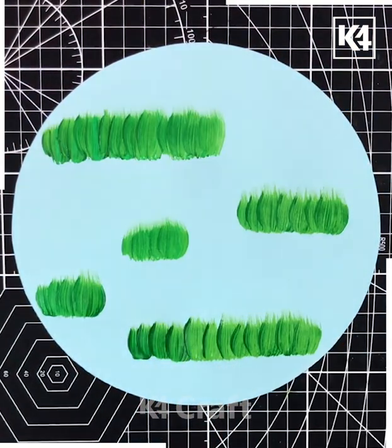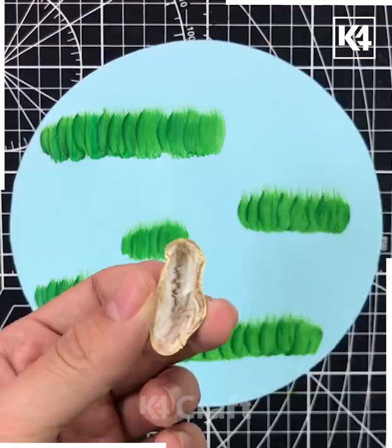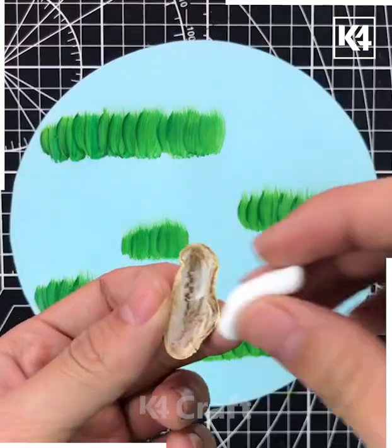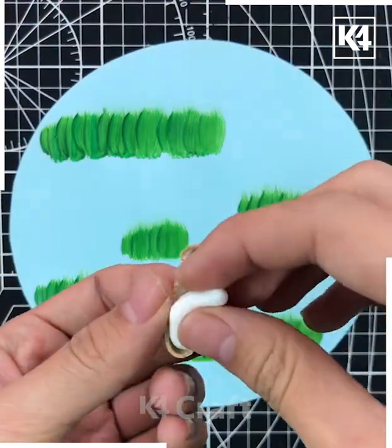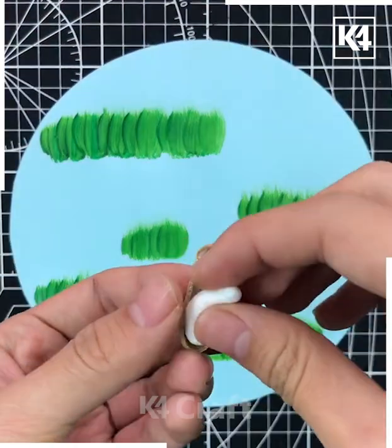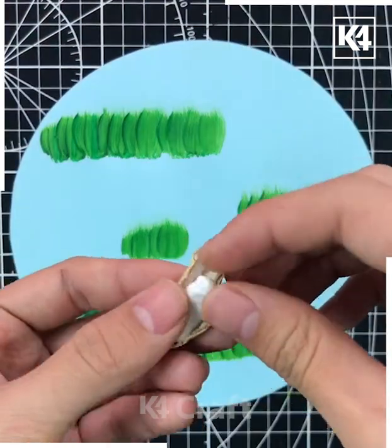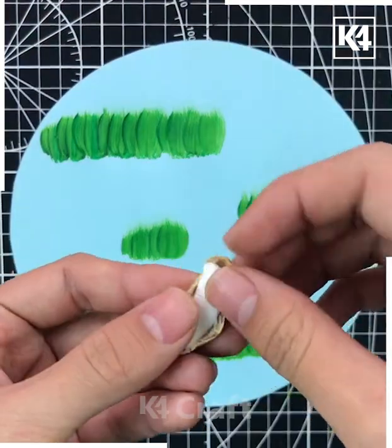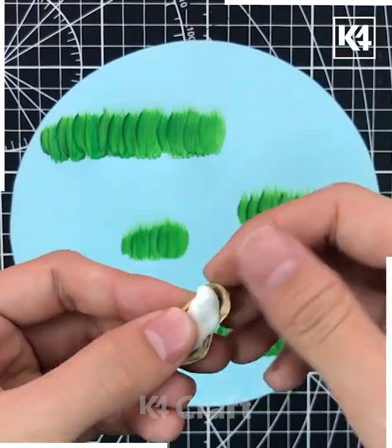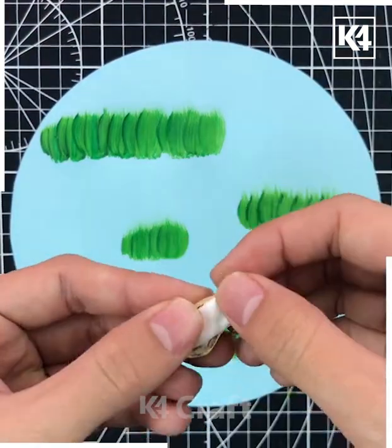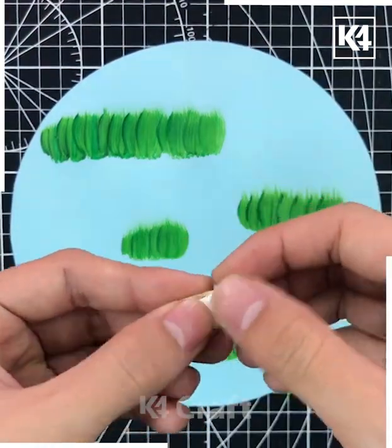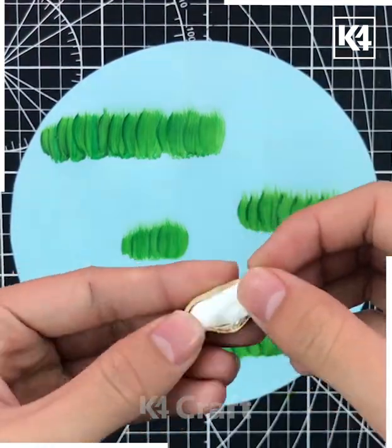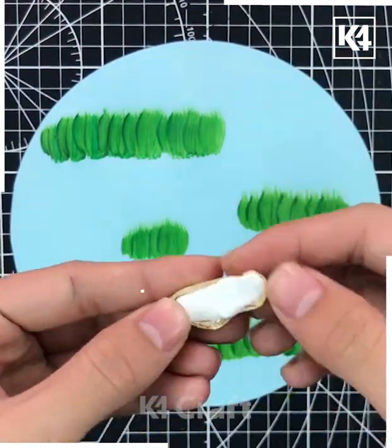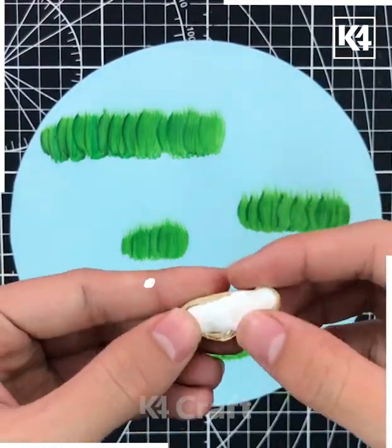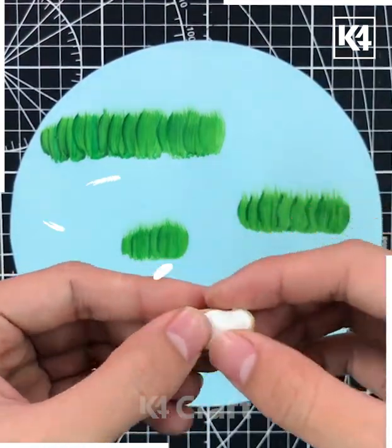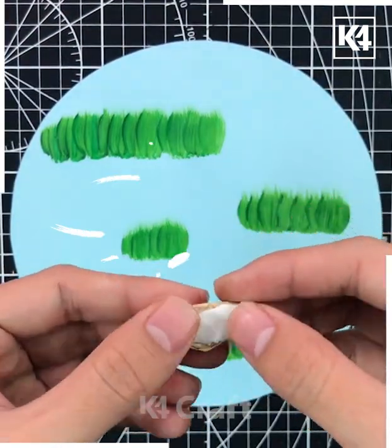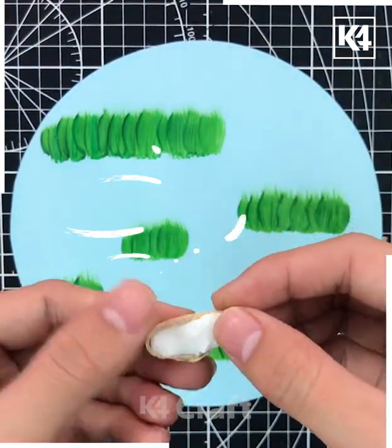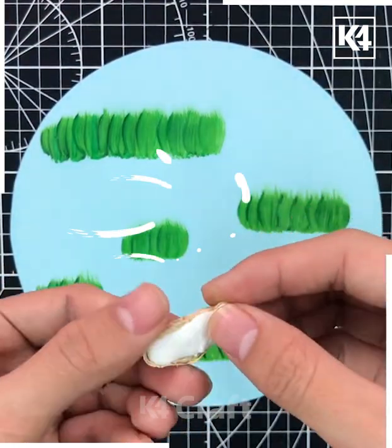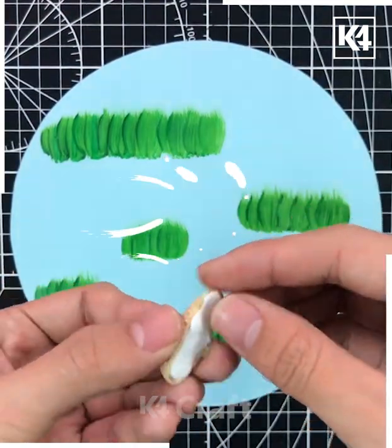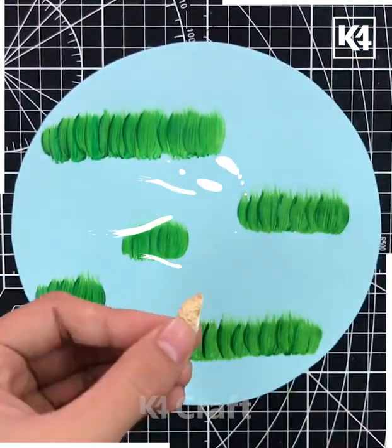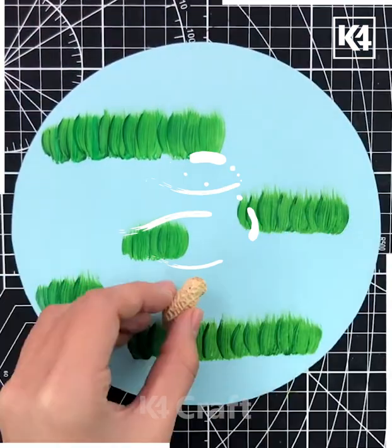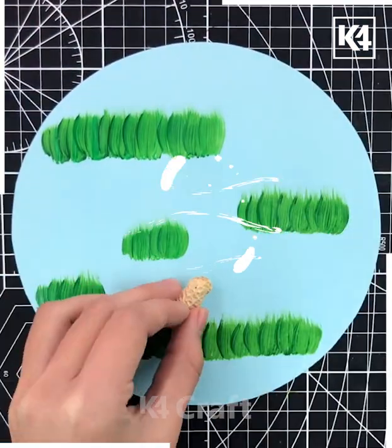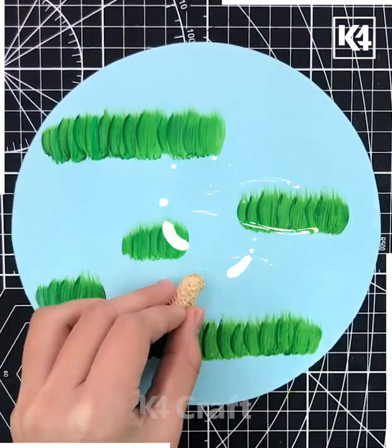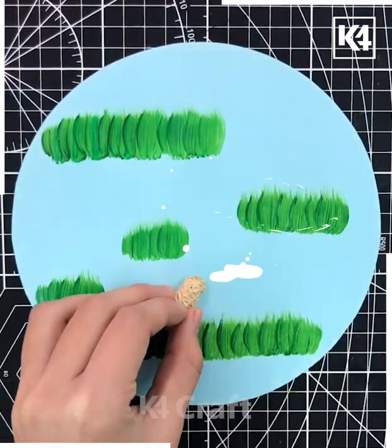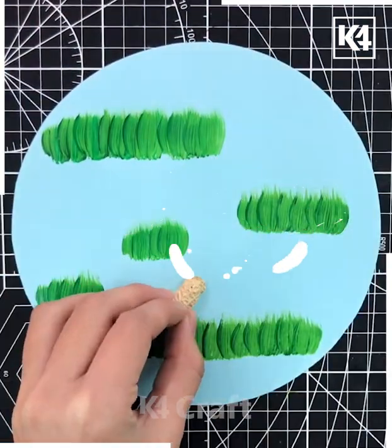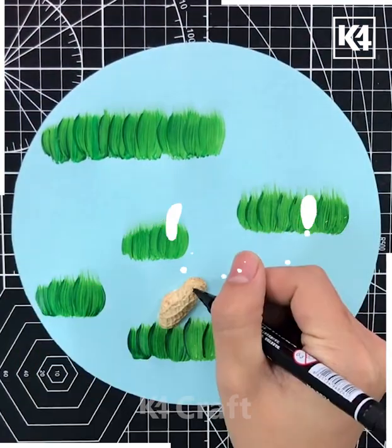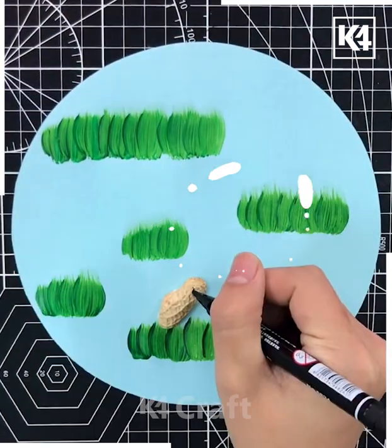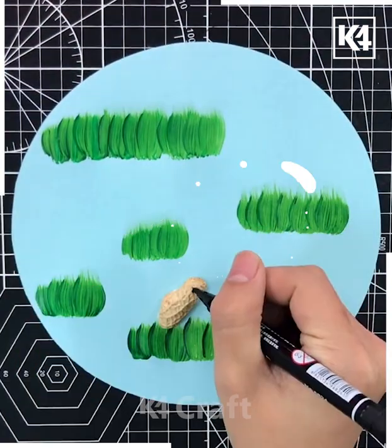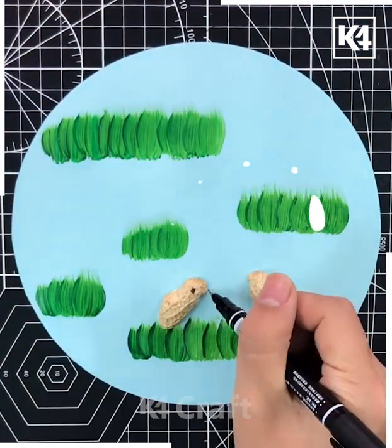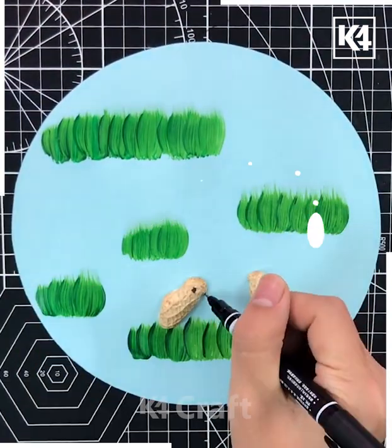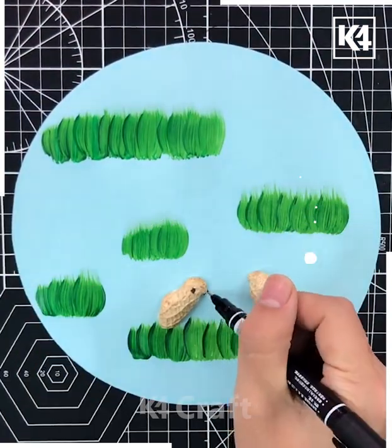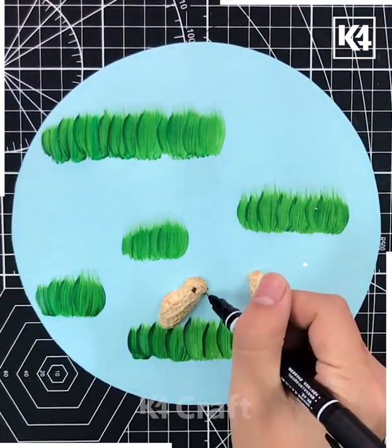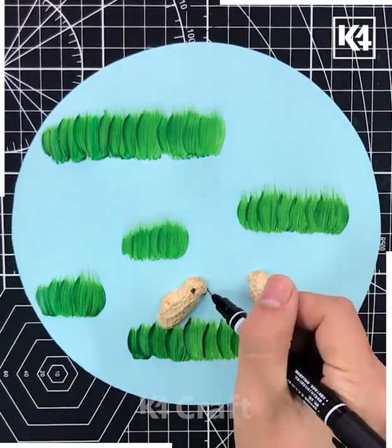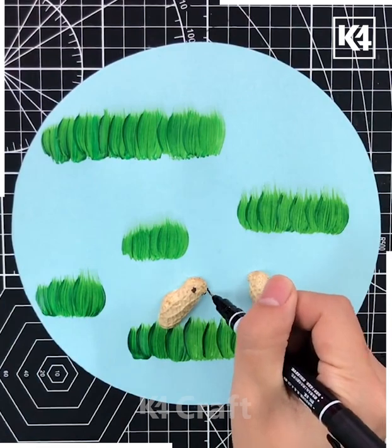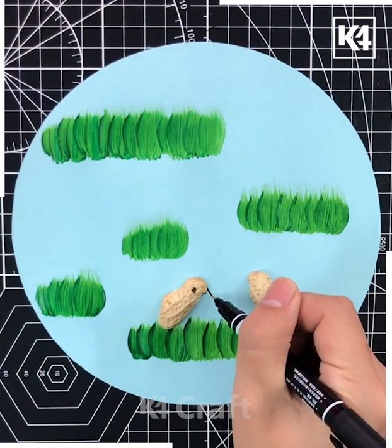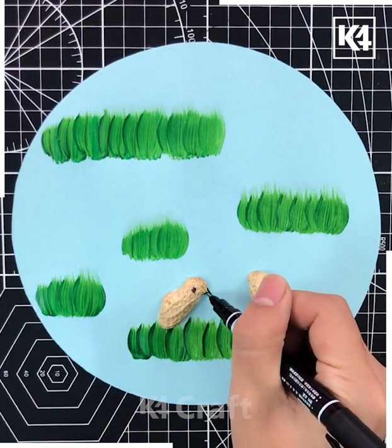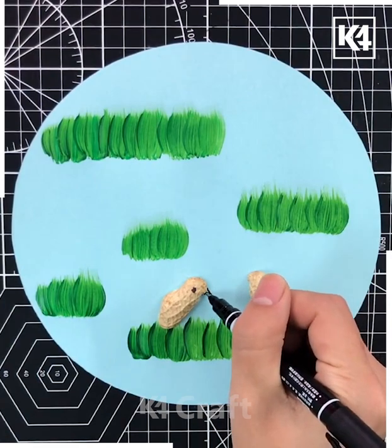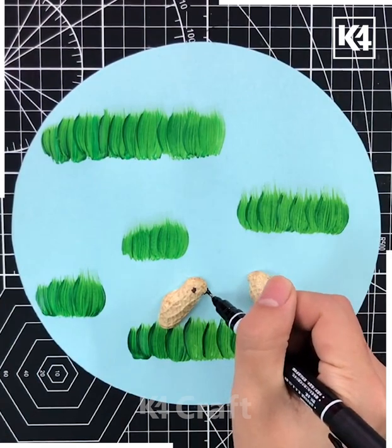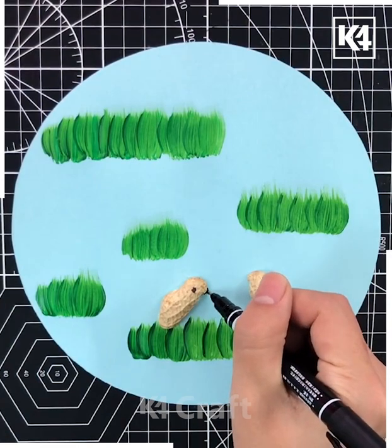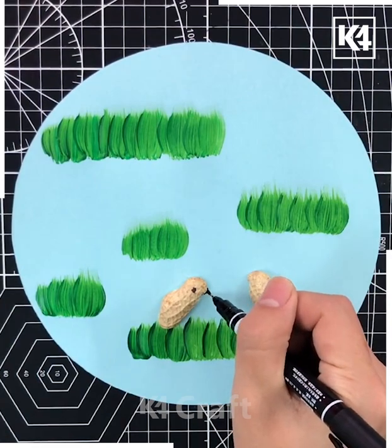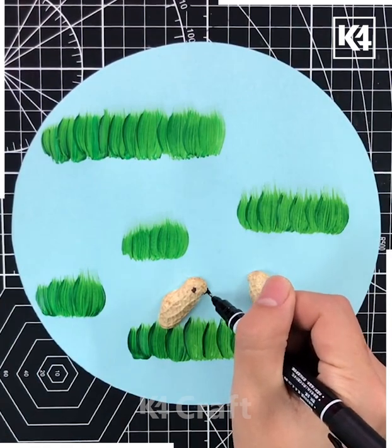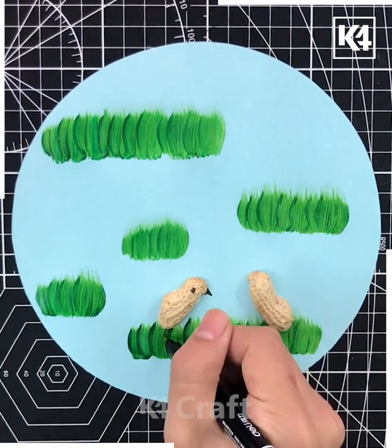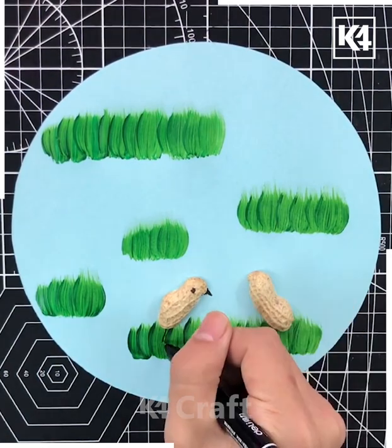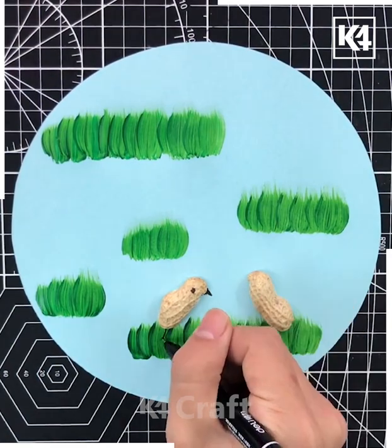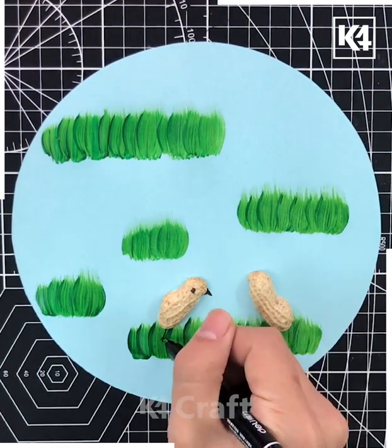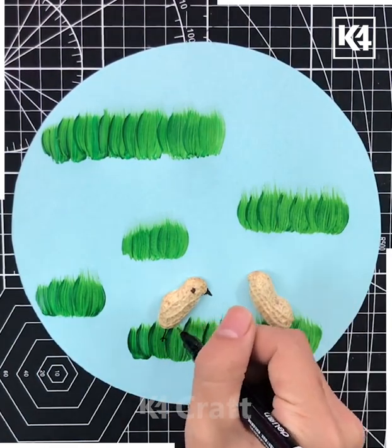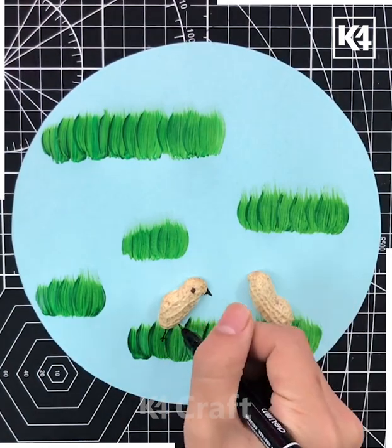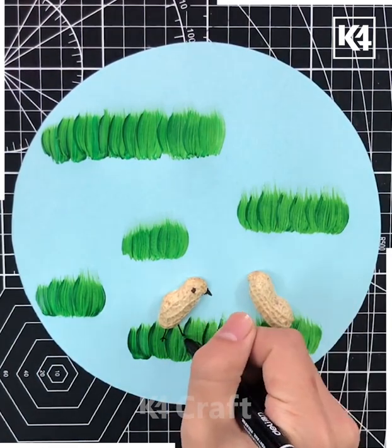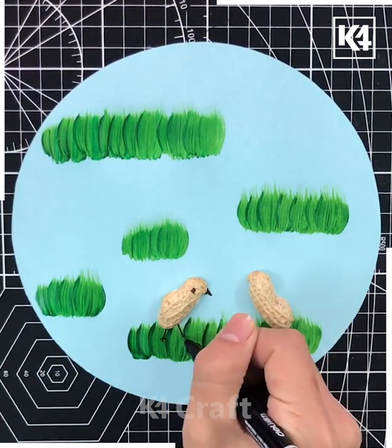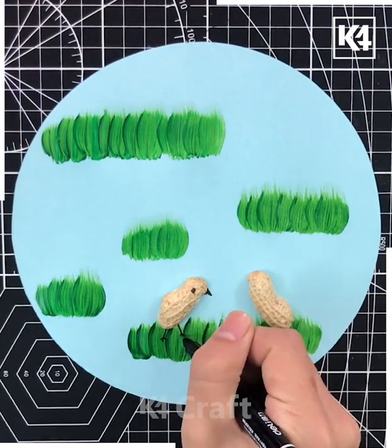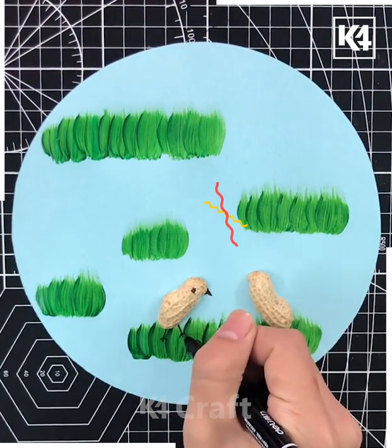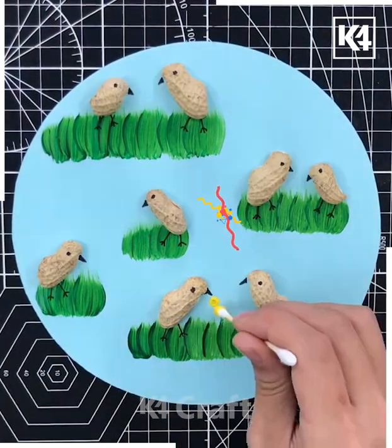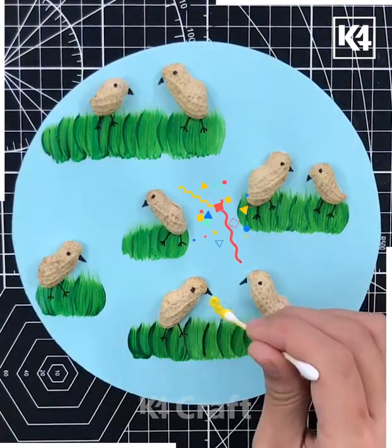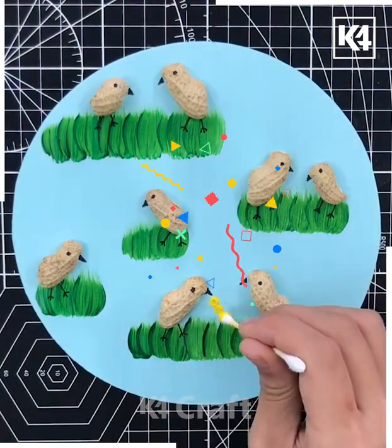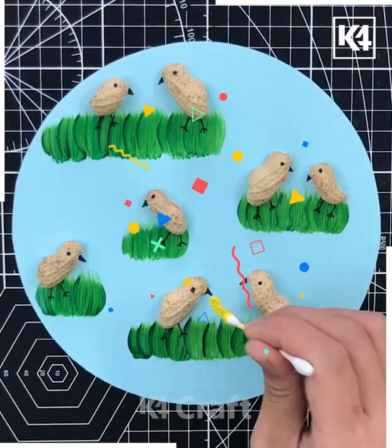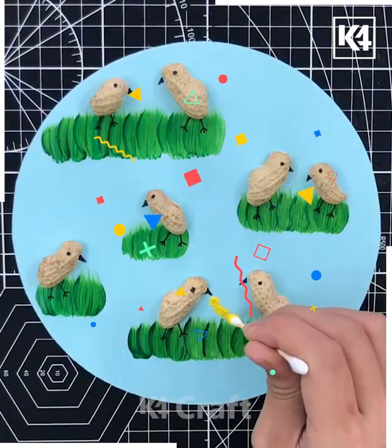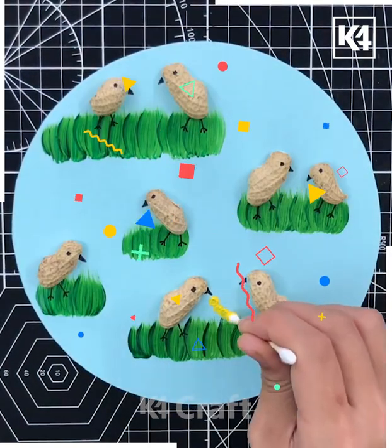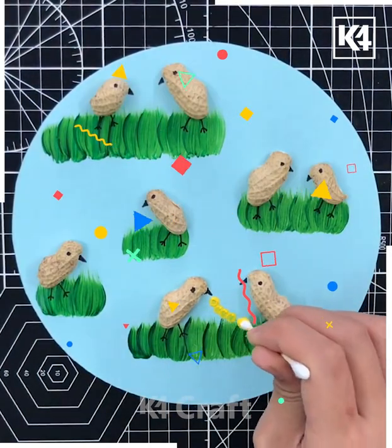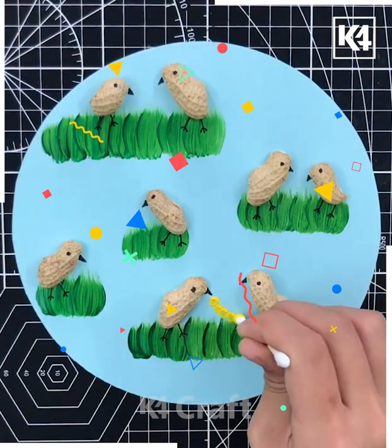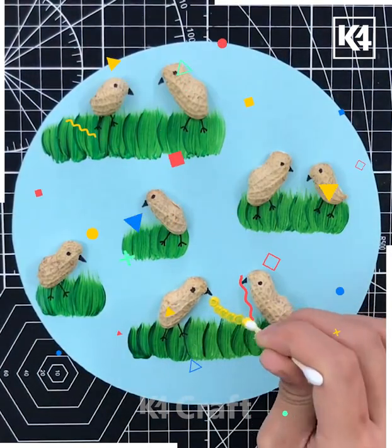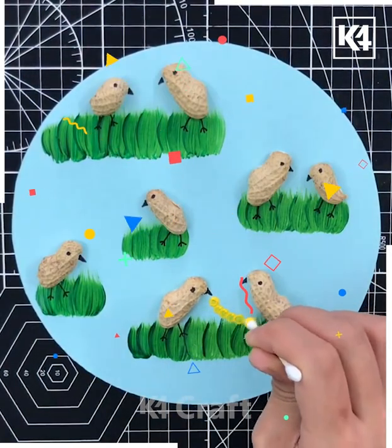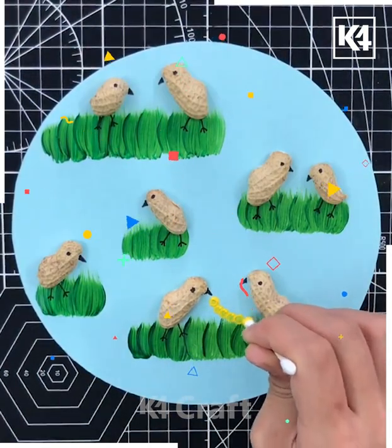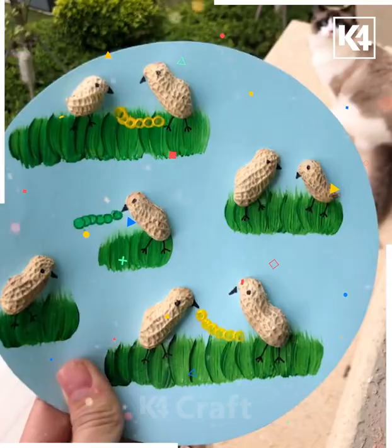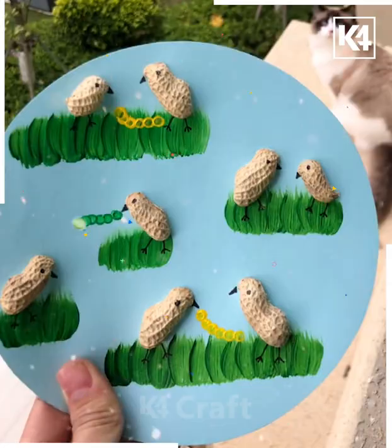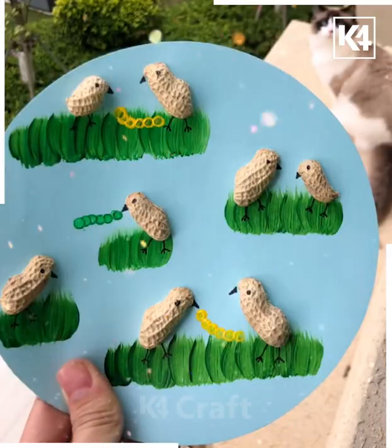In the next we are using this light blue sheet, making color with the green. Now it's turn to use the peanut shell as a bird — bird art sitting on the greenery.